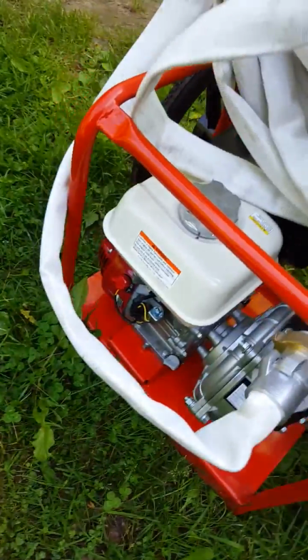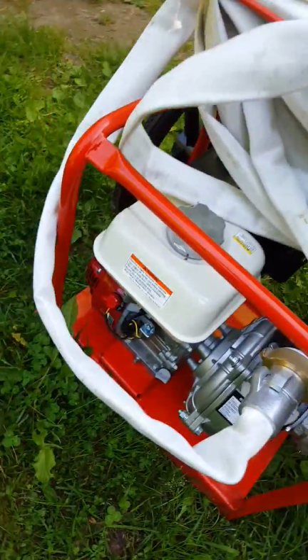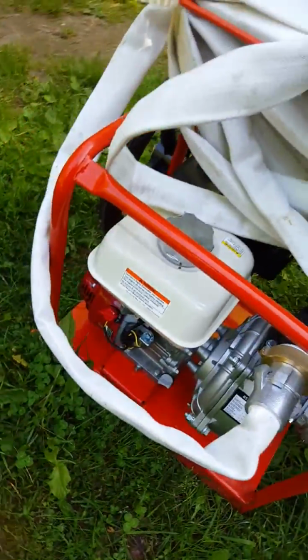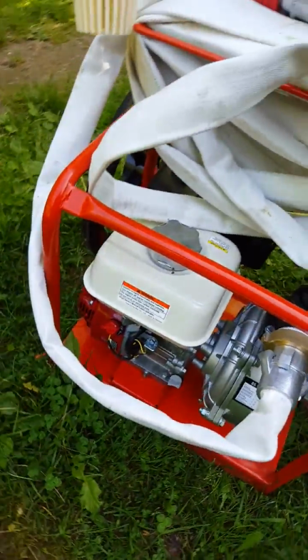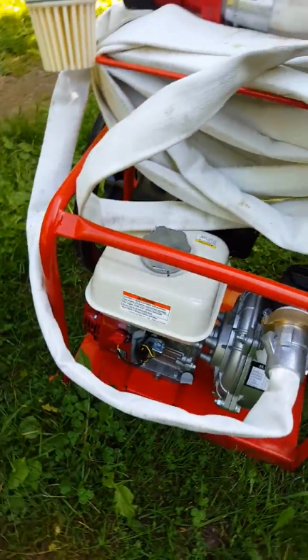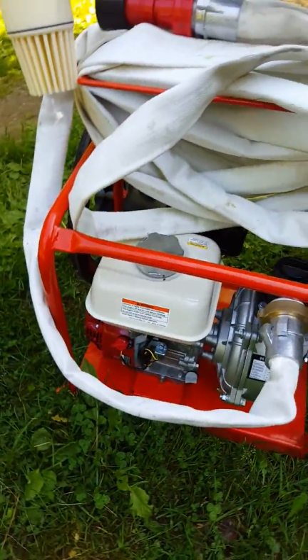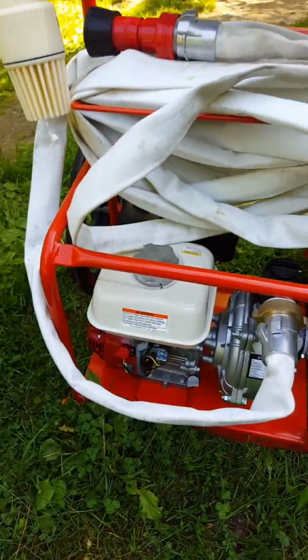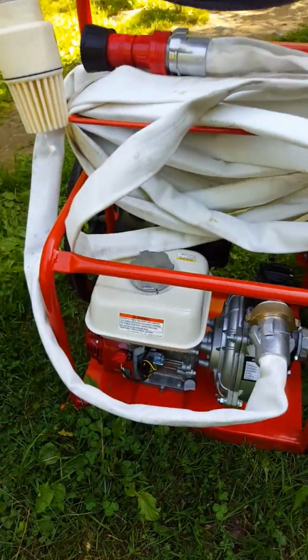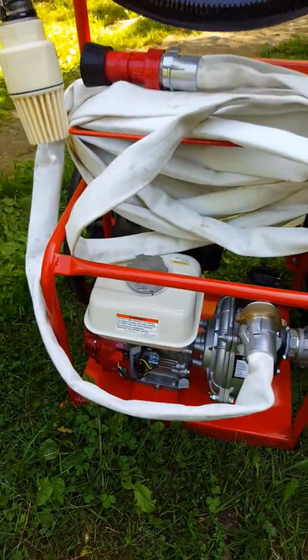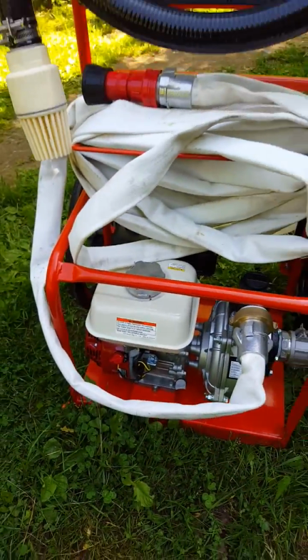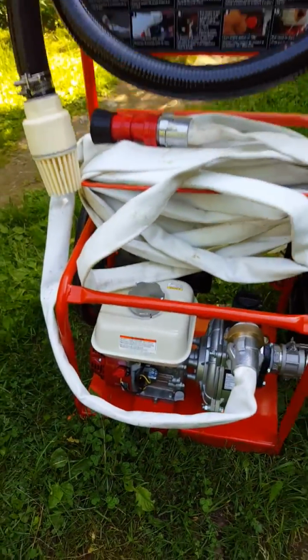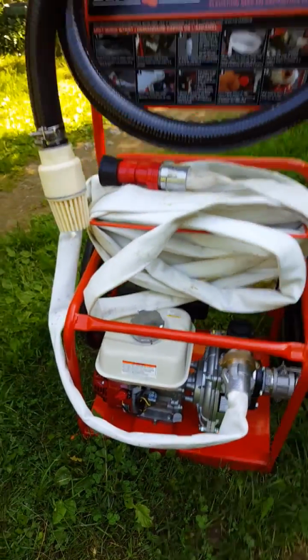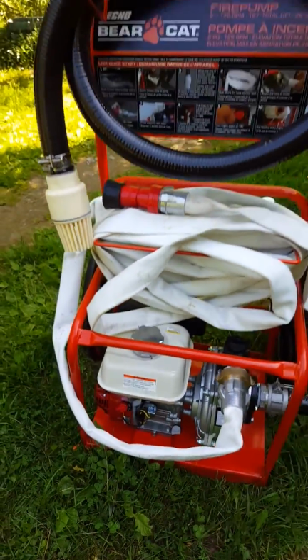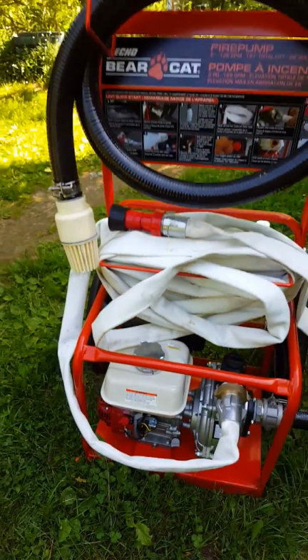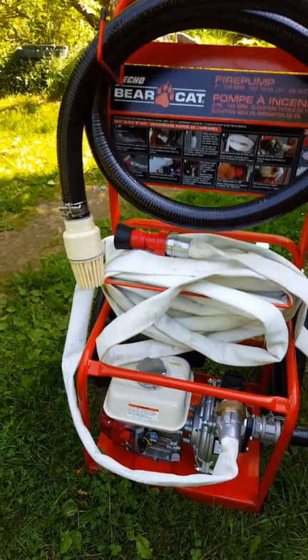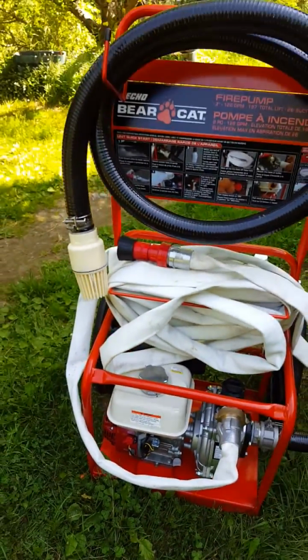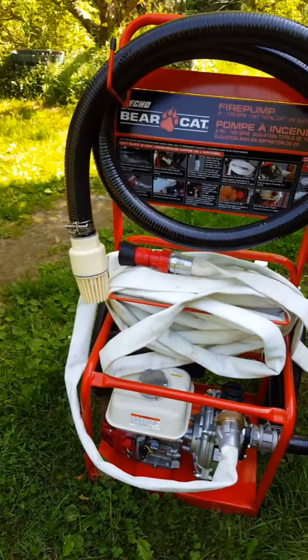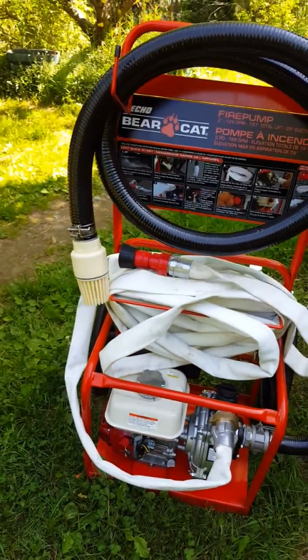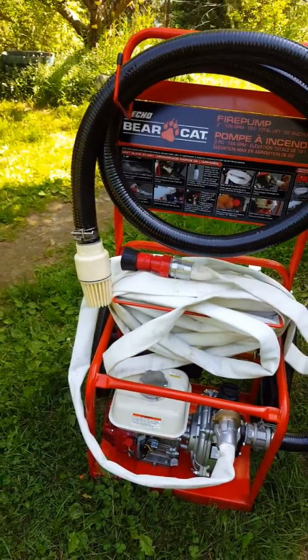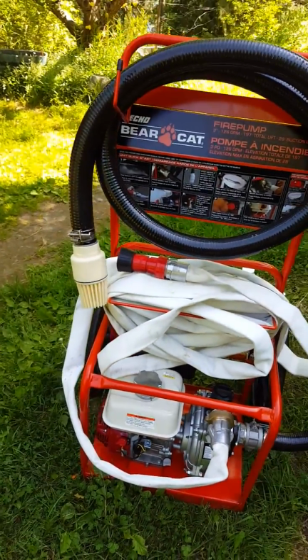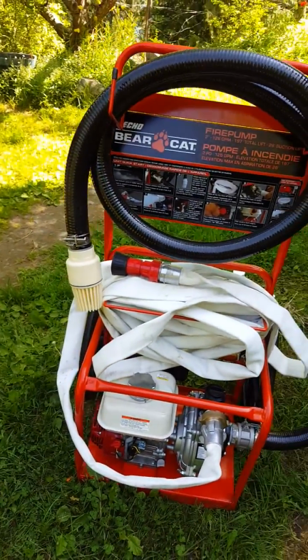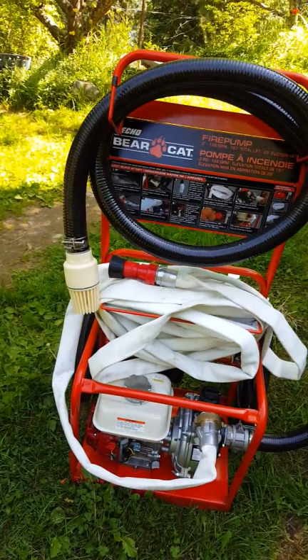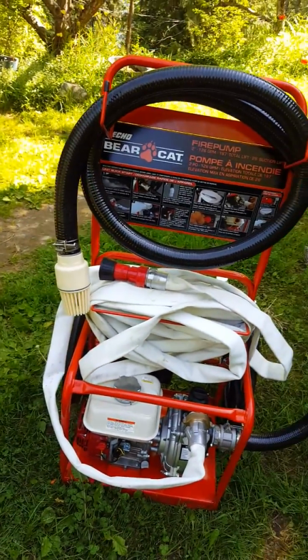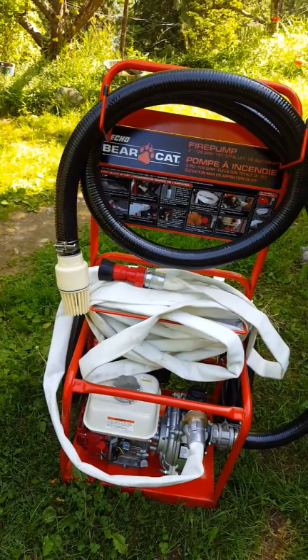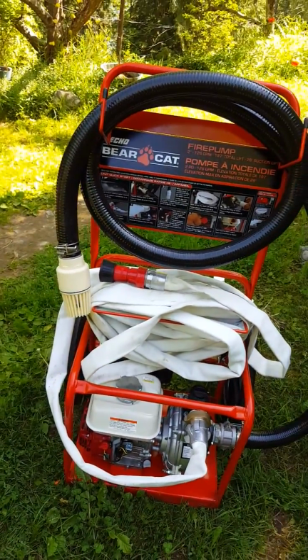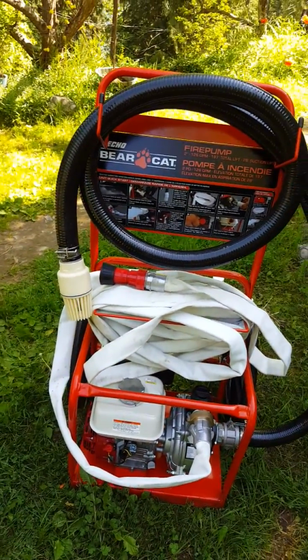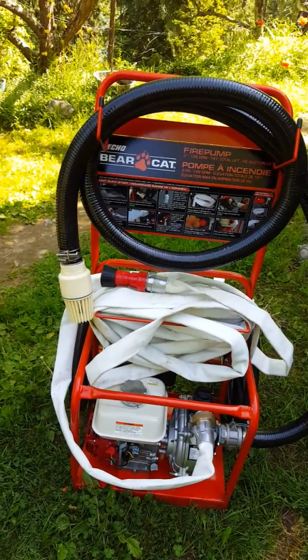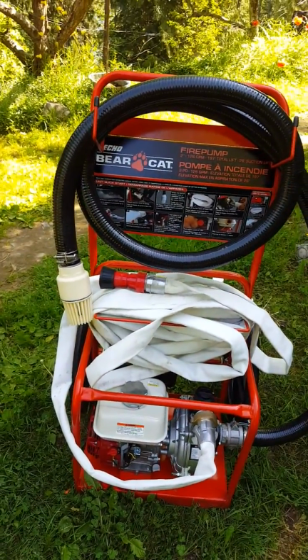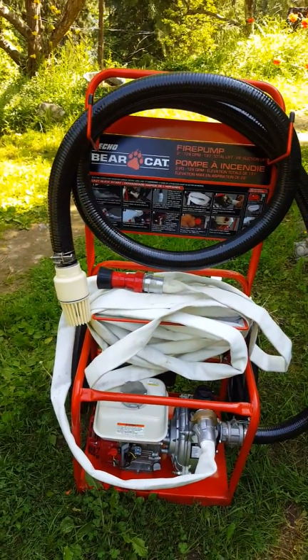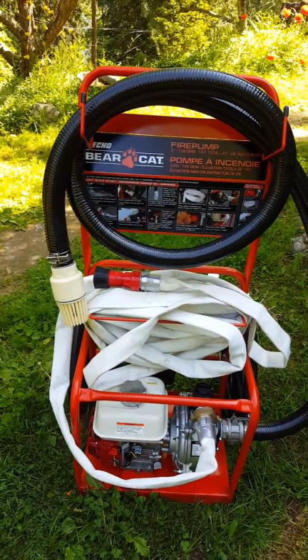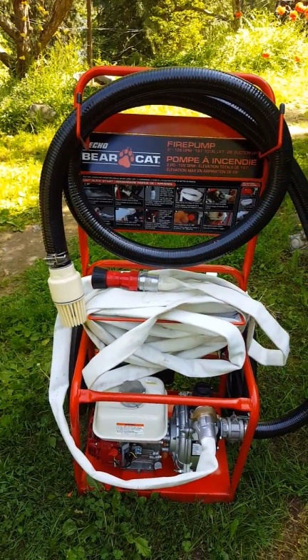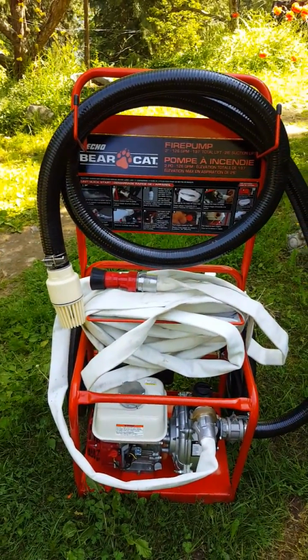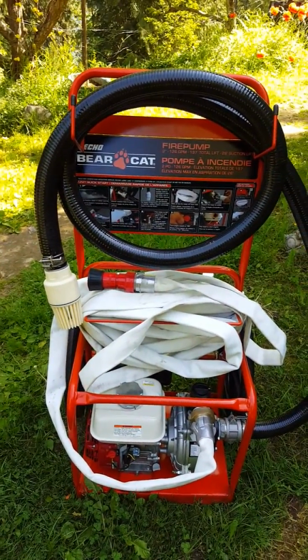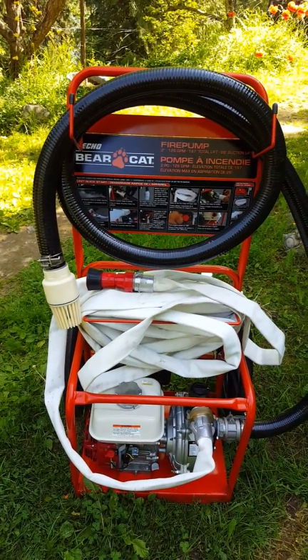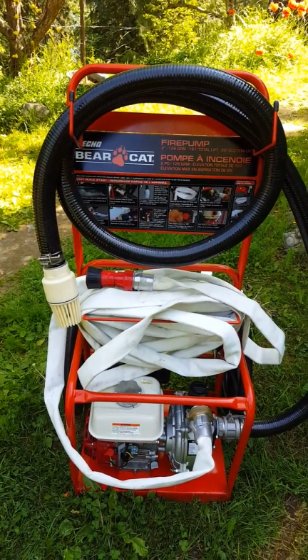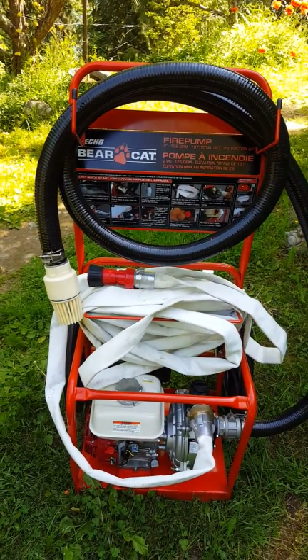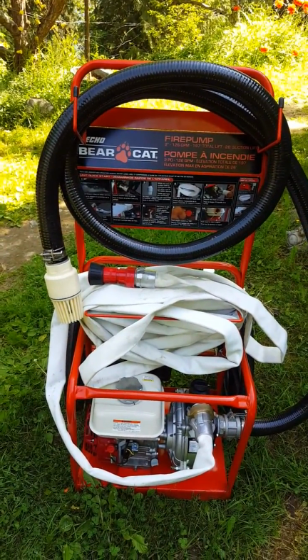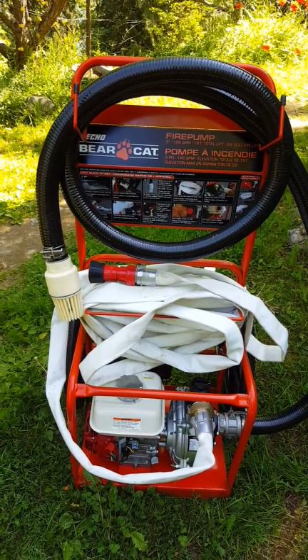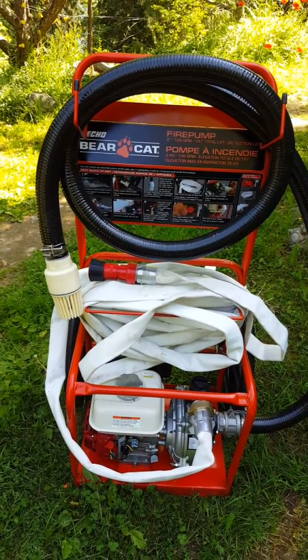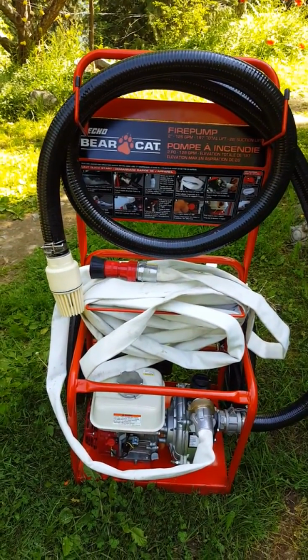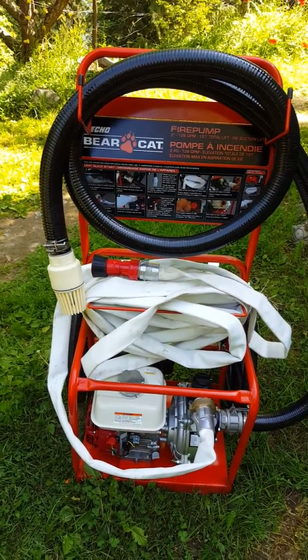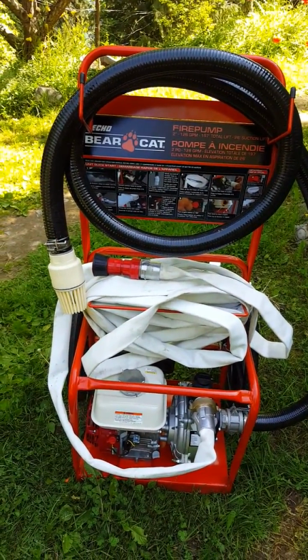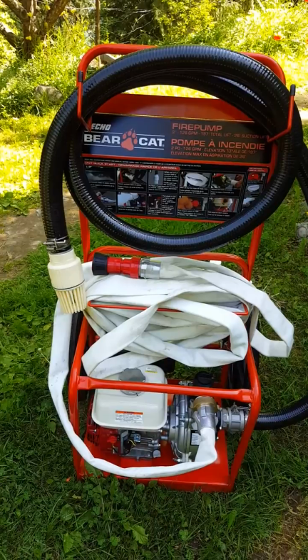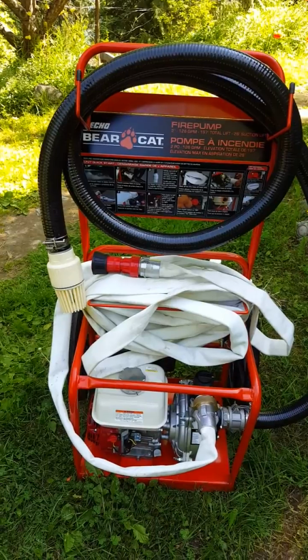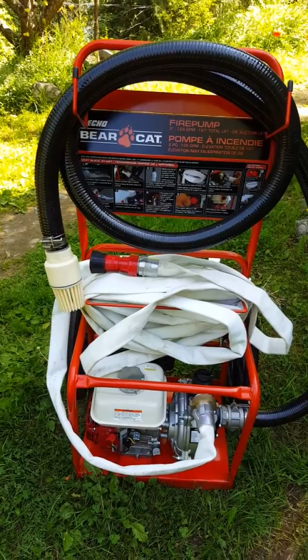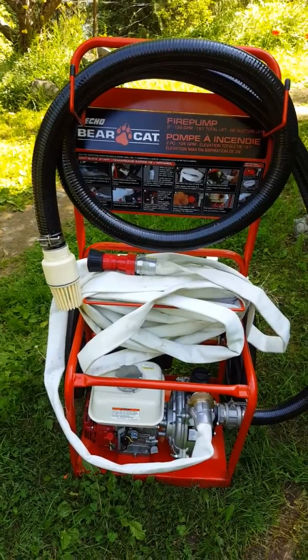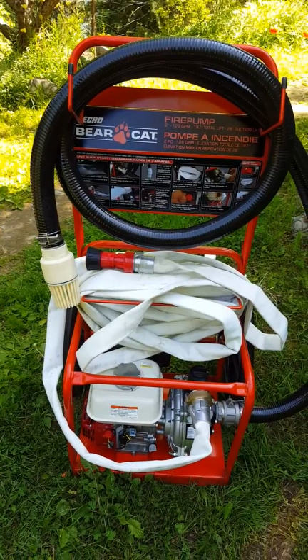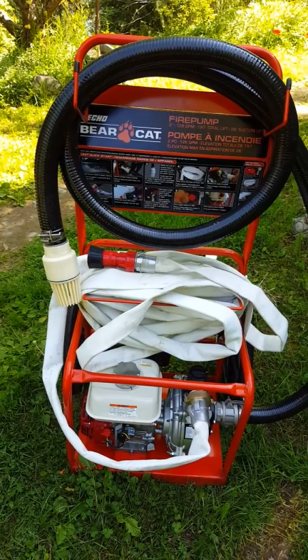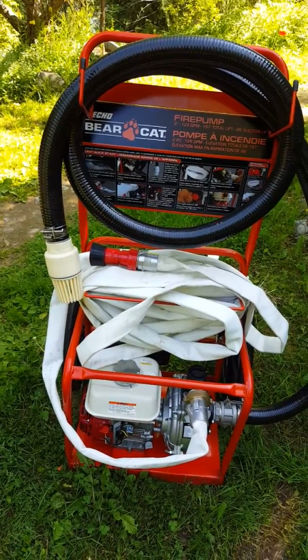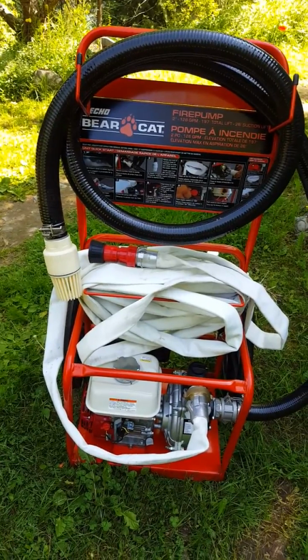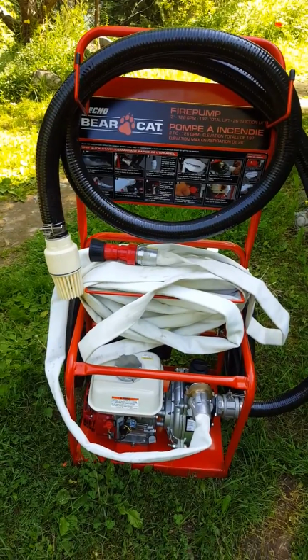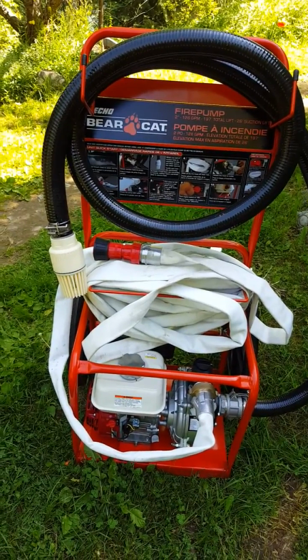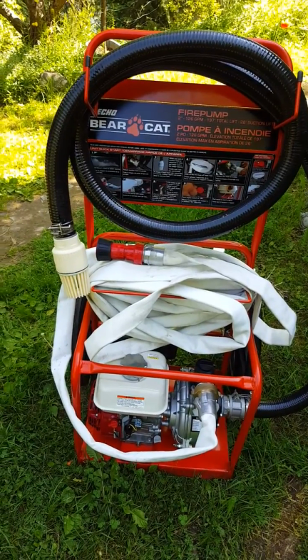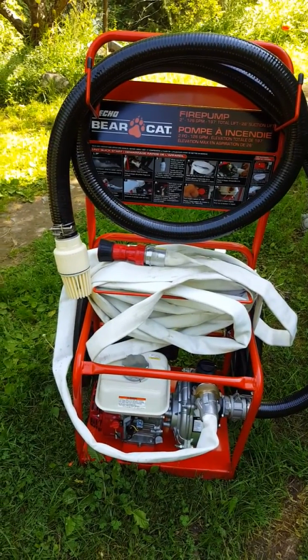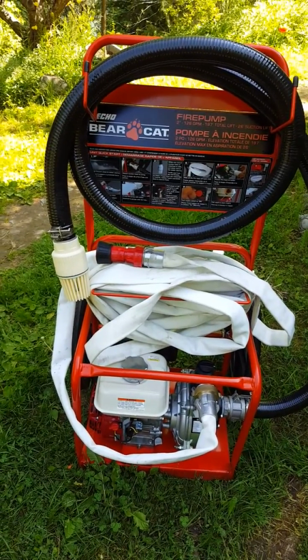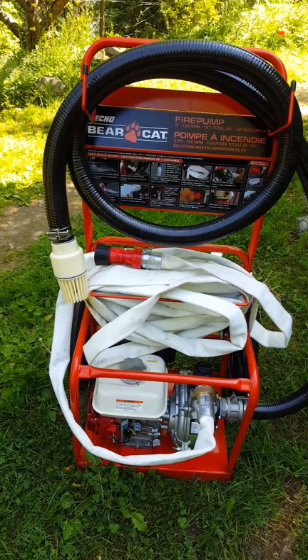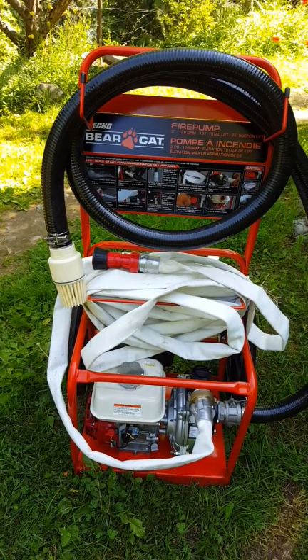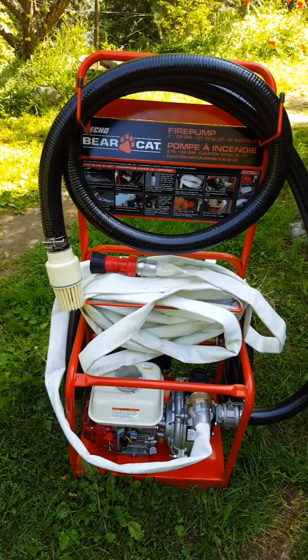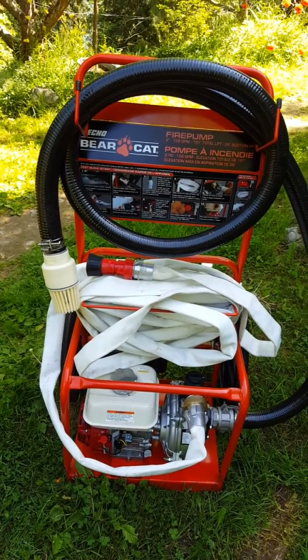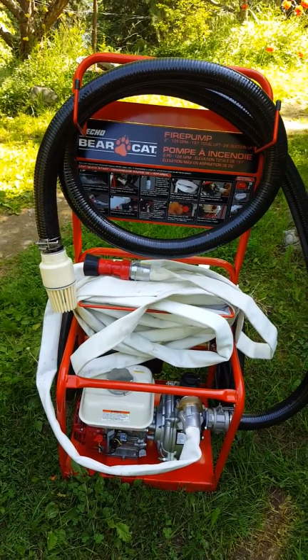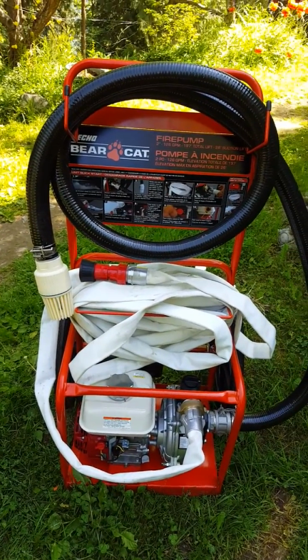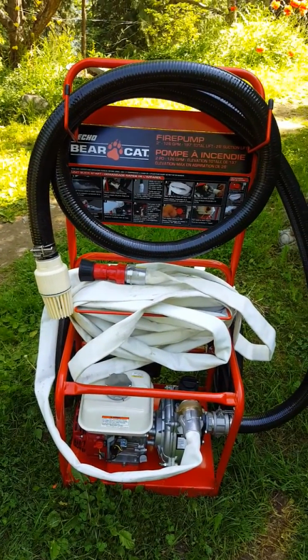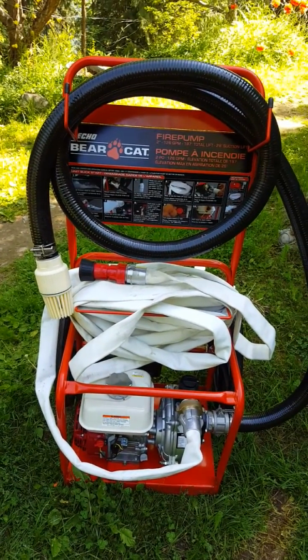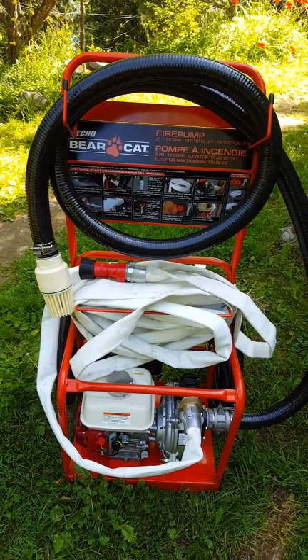Overall, for a thousand bucks, great fire safety and forest fire prevention. Highly recommend it.